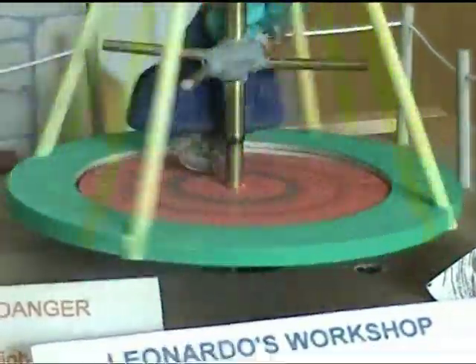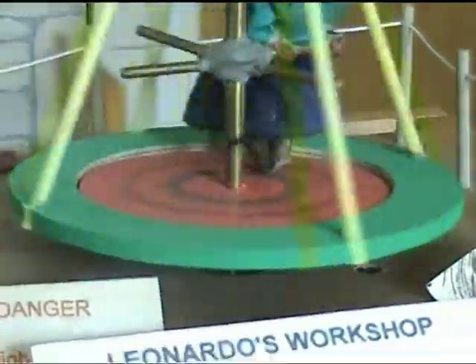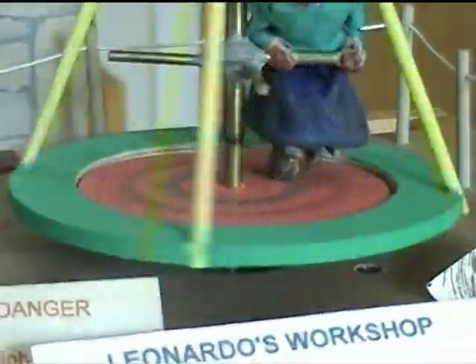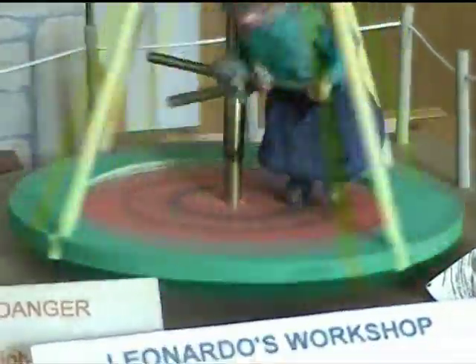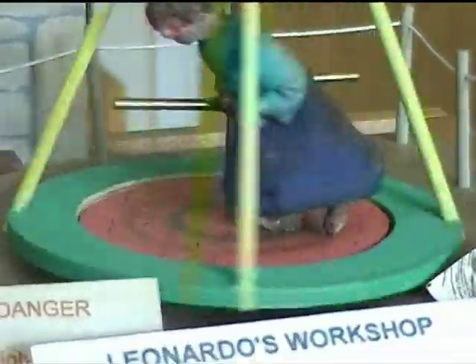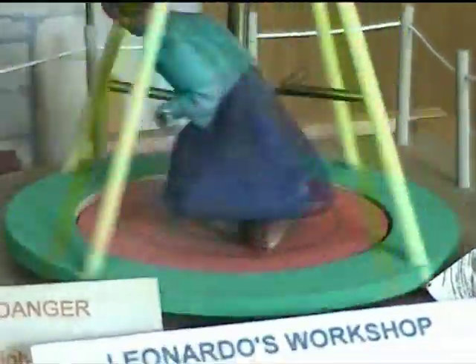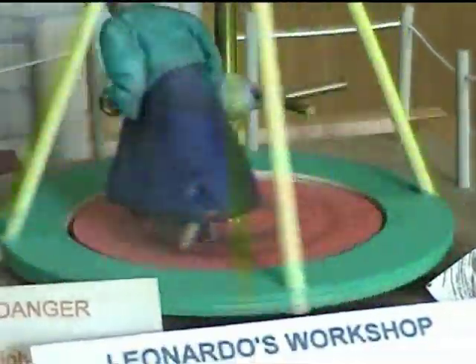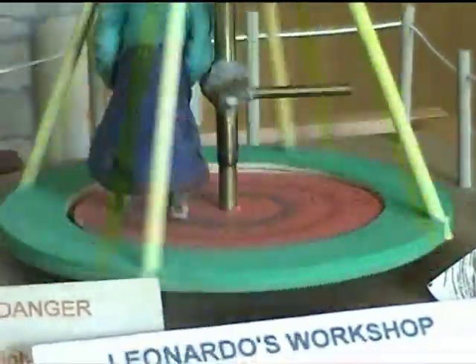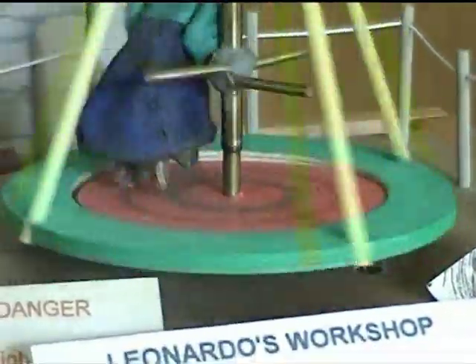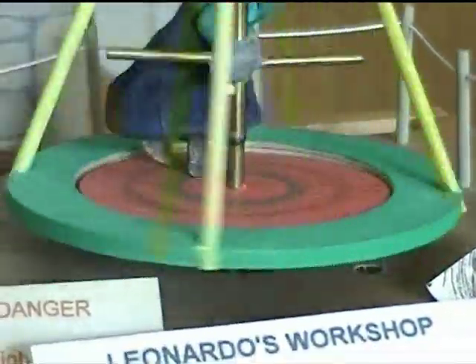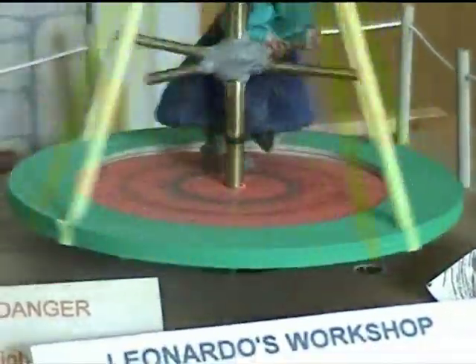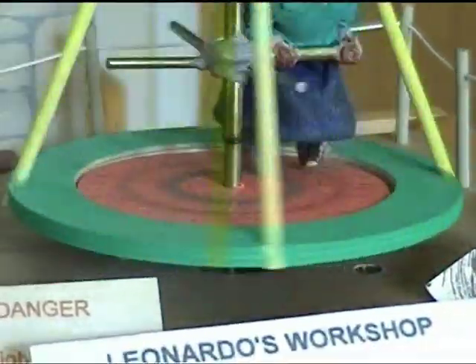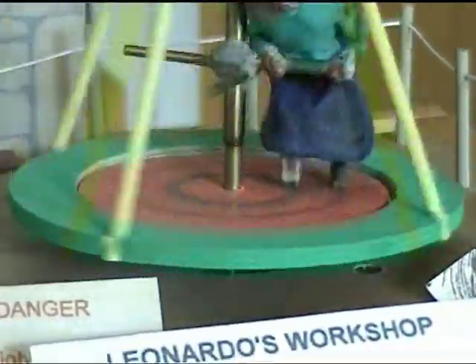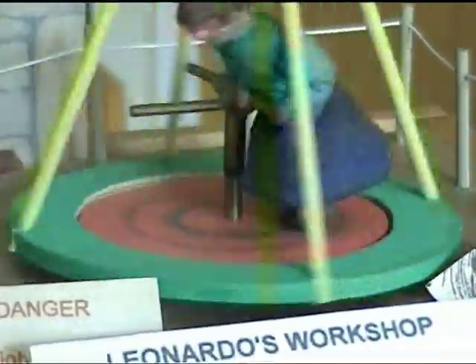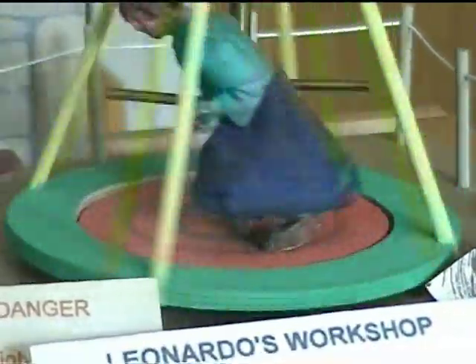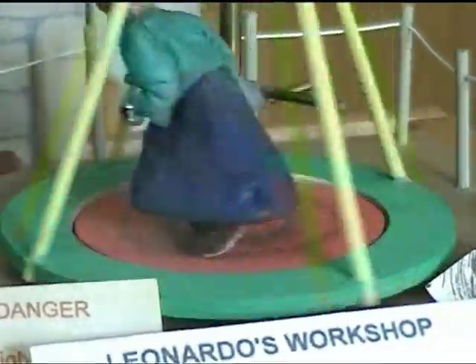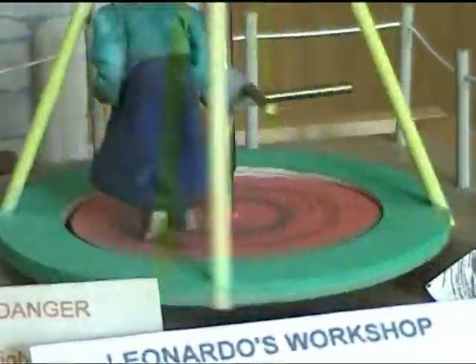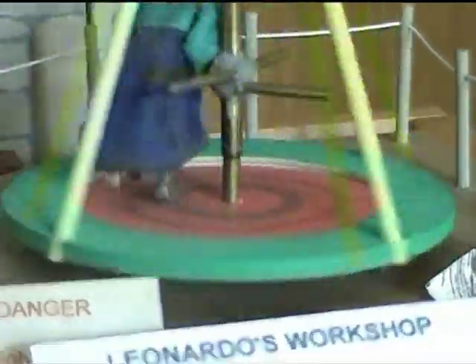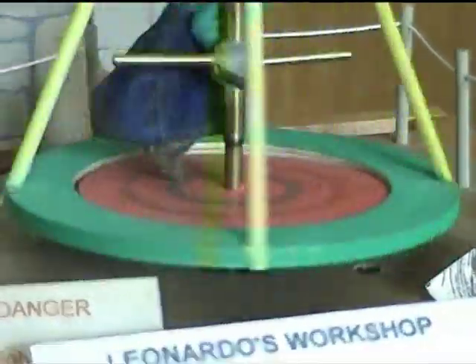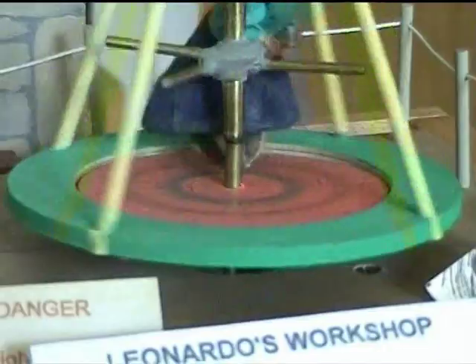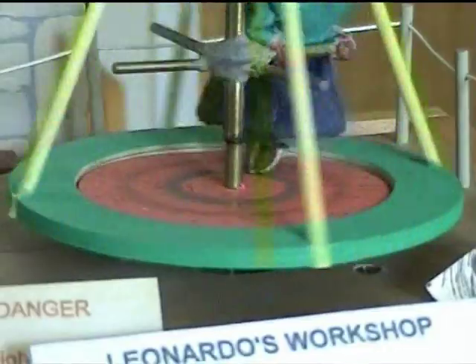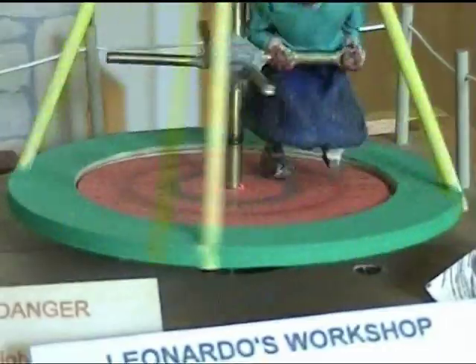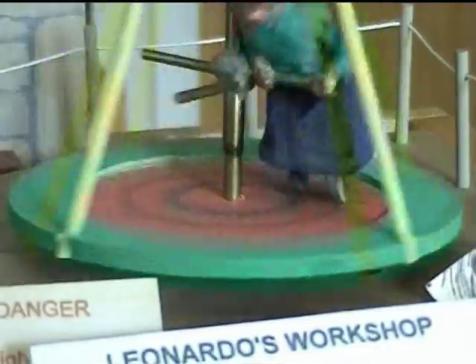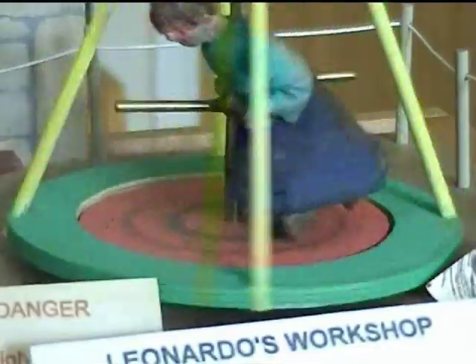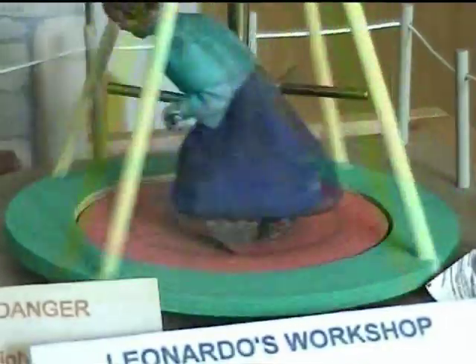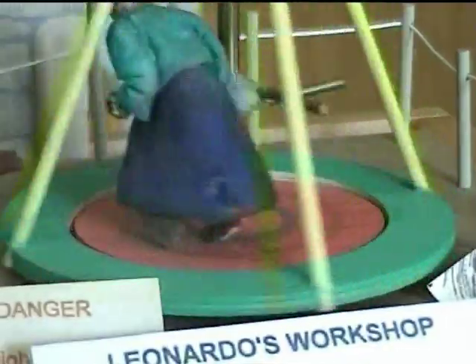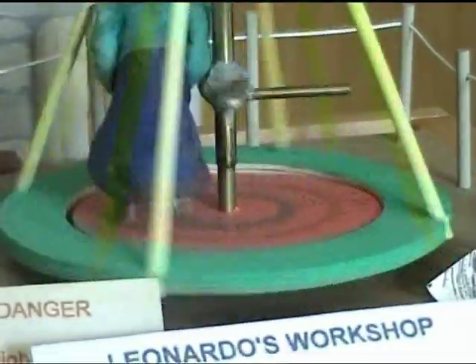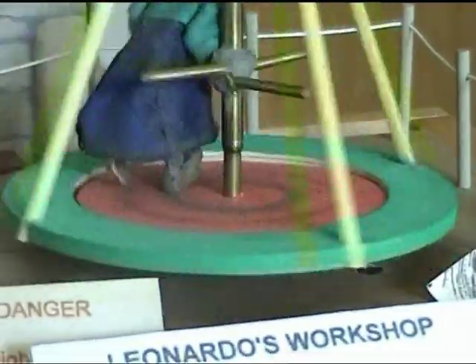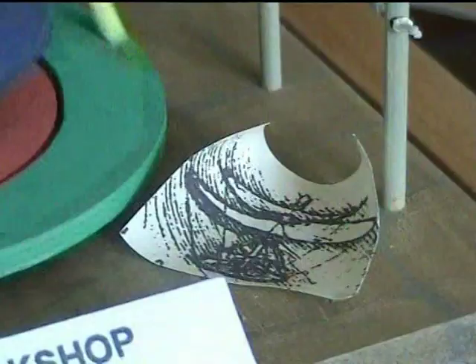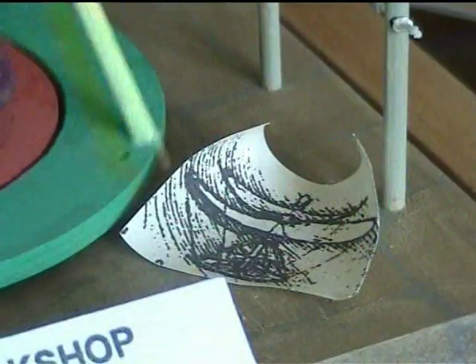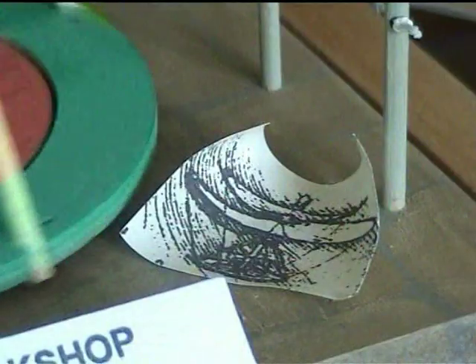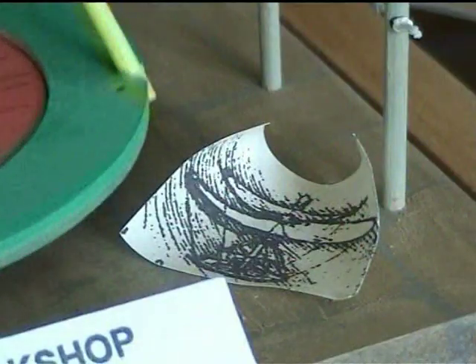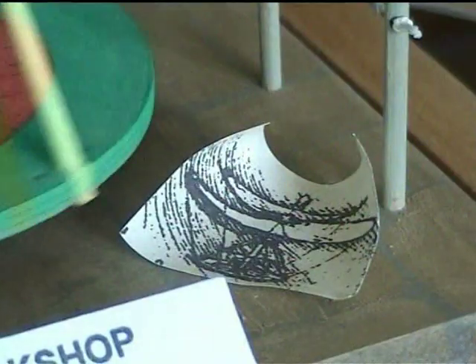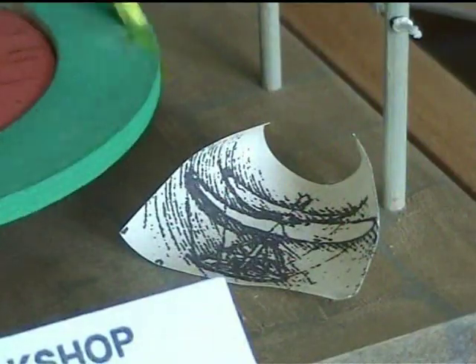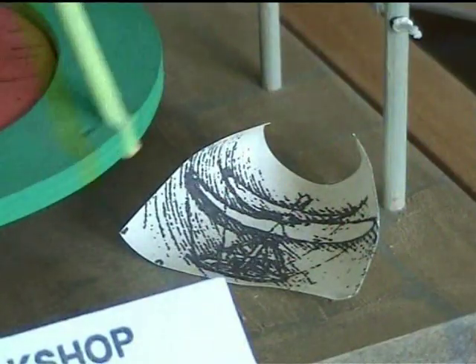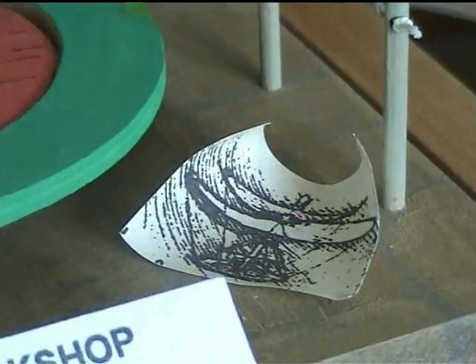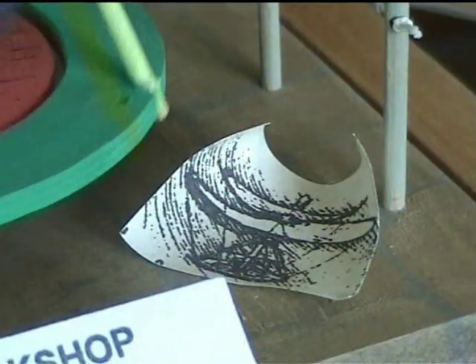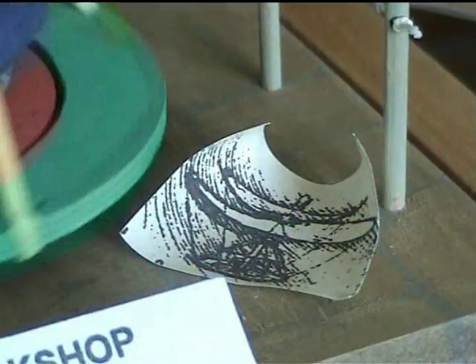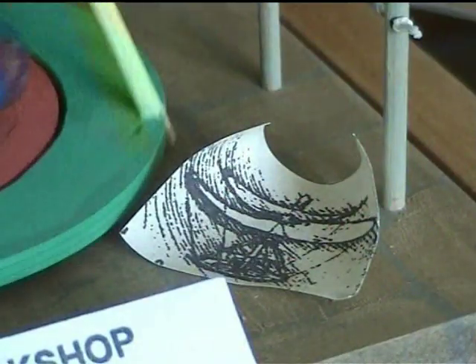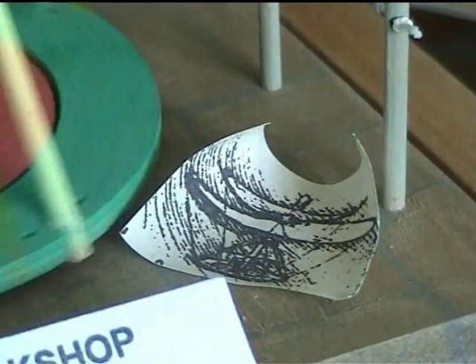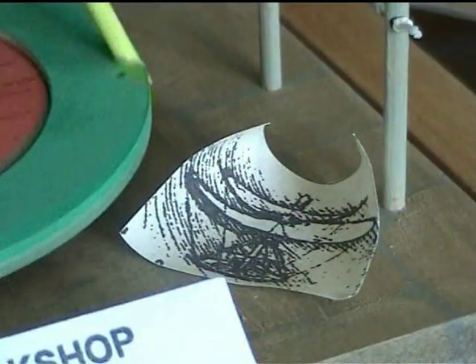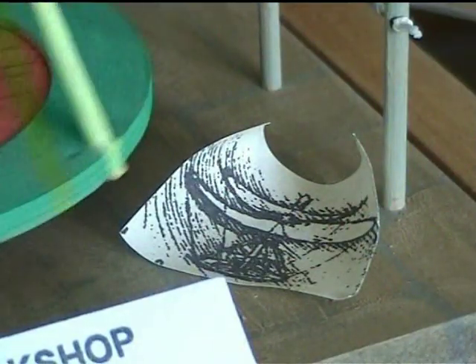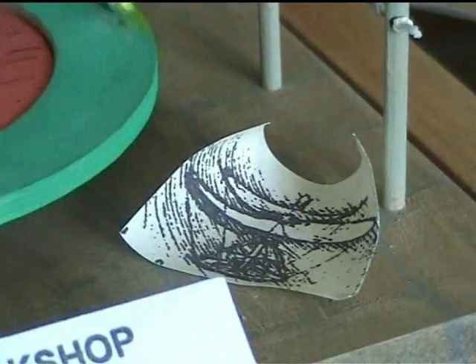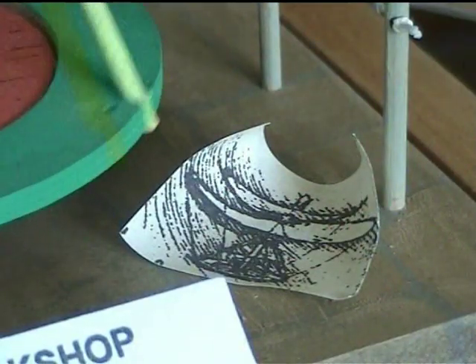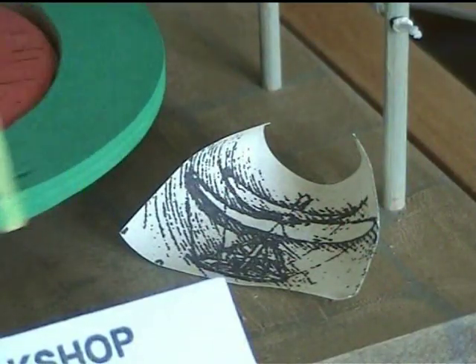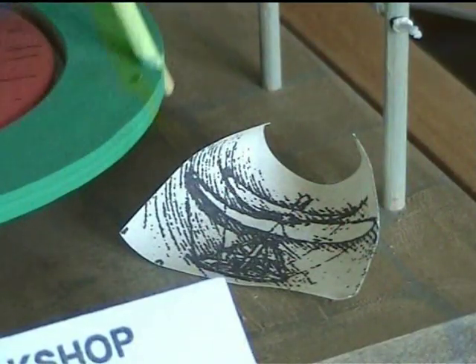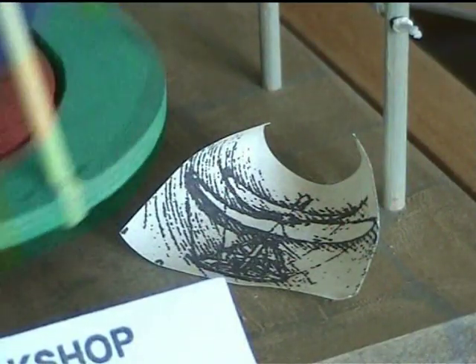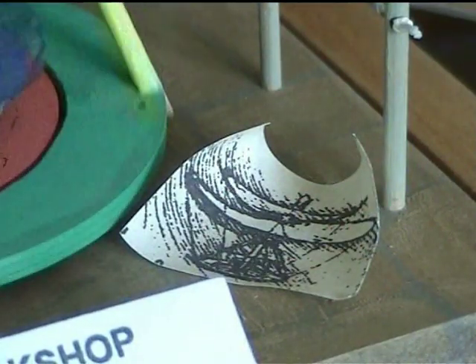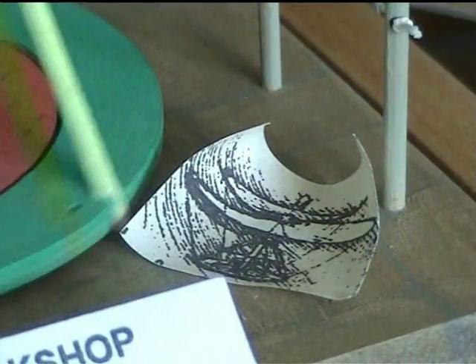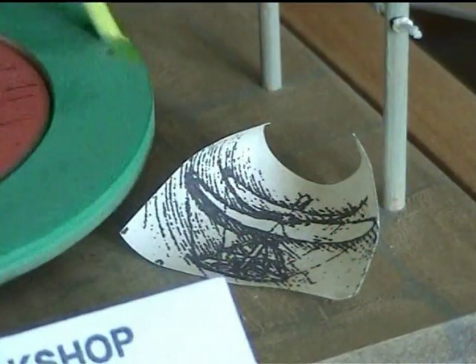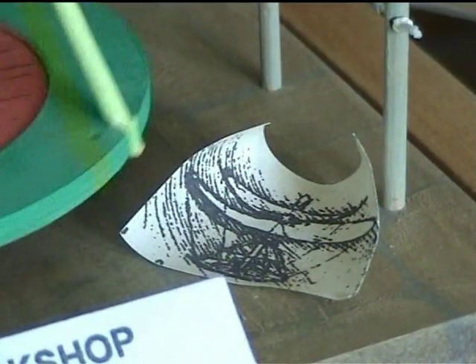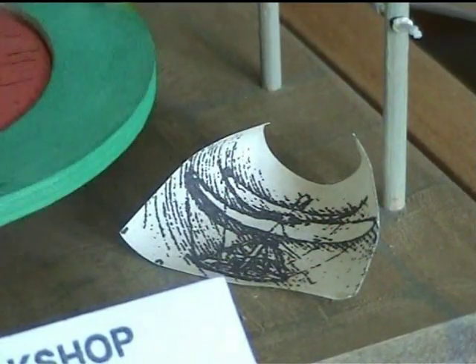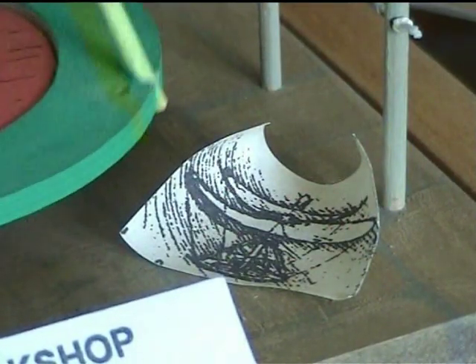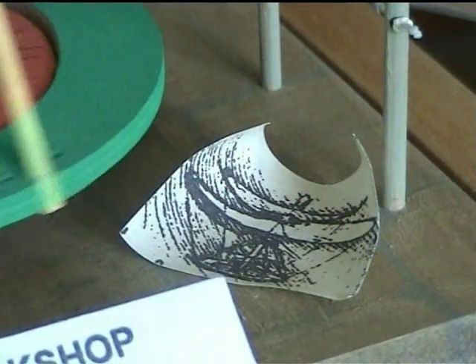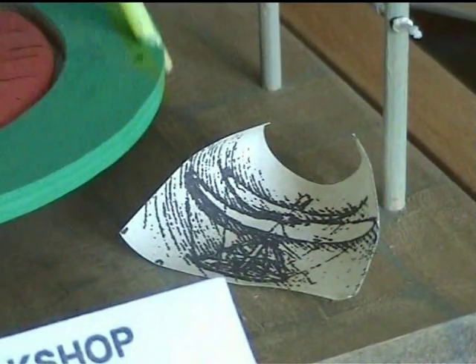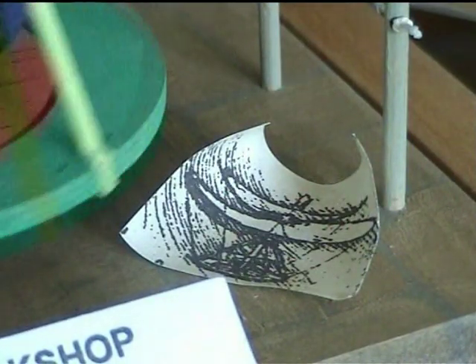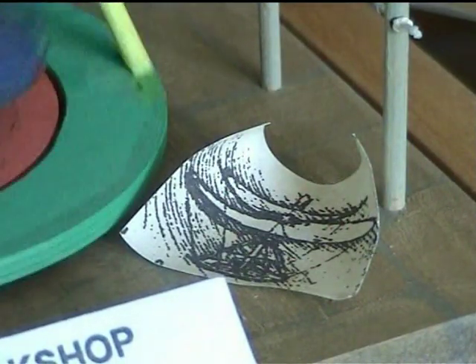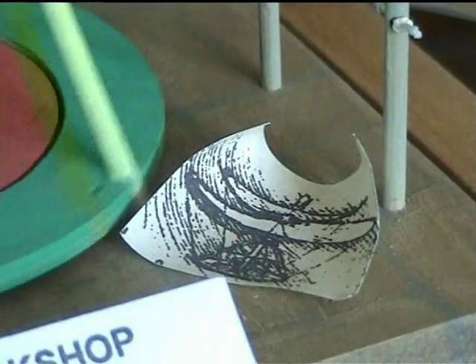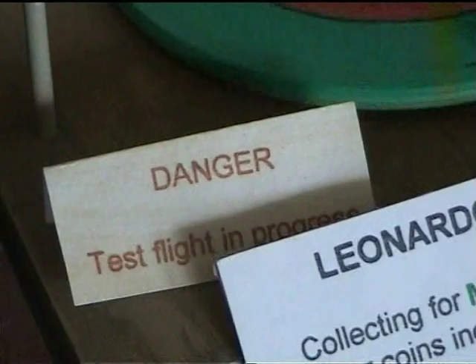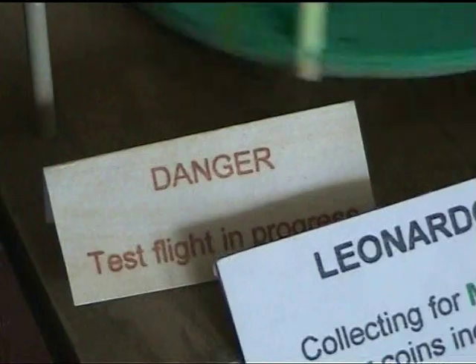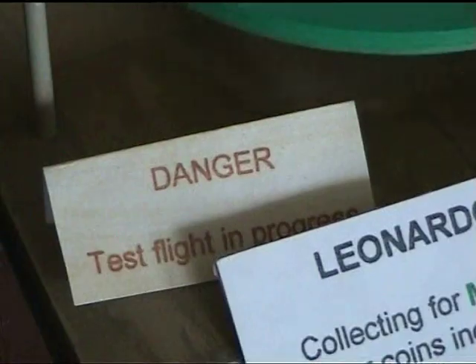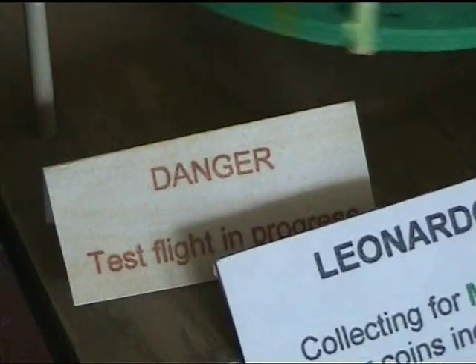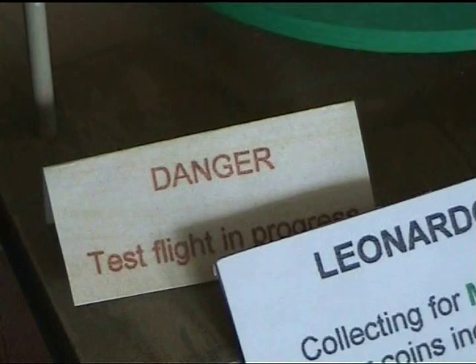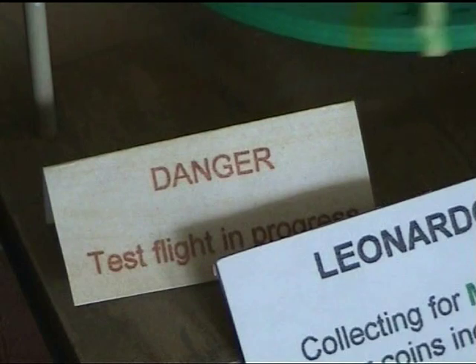In the corner is Leonardo's original design for his helicopter, so you can see it clearly.